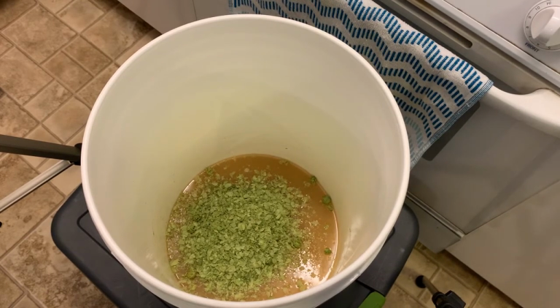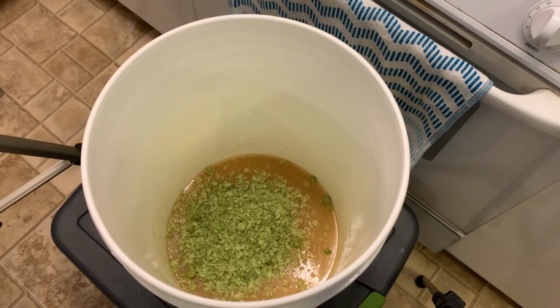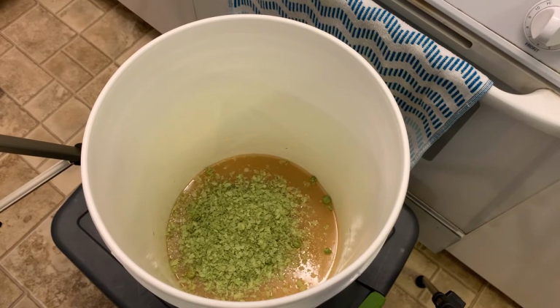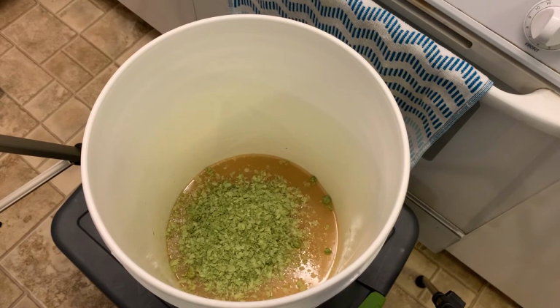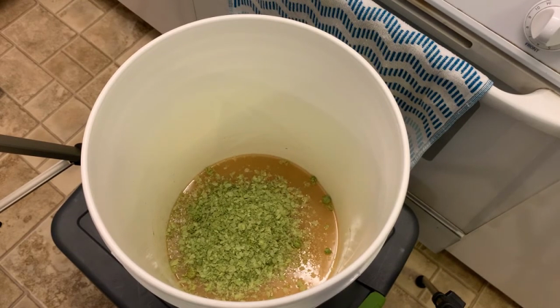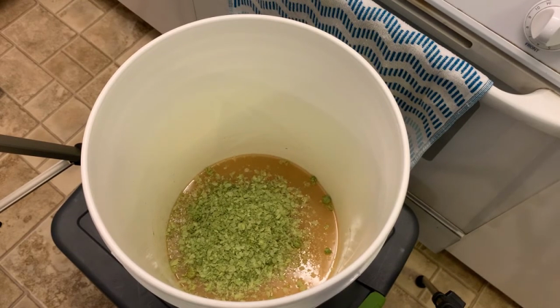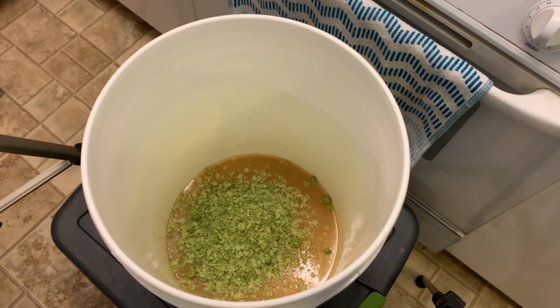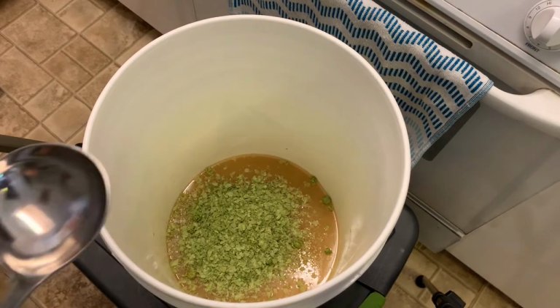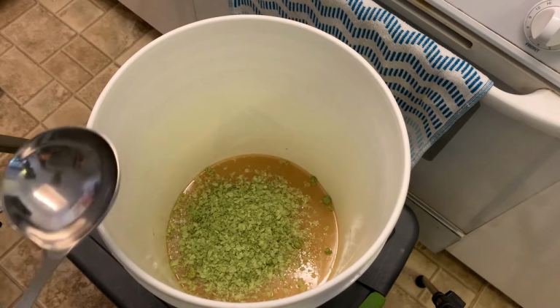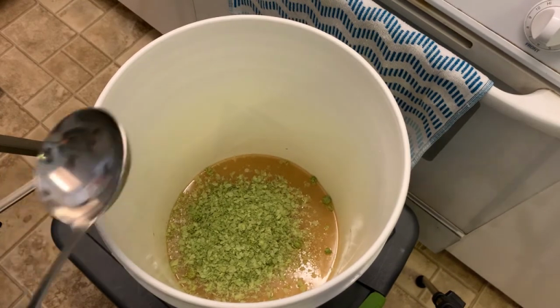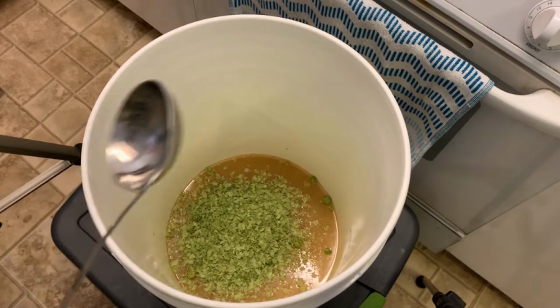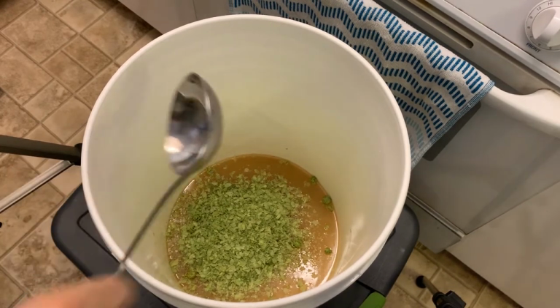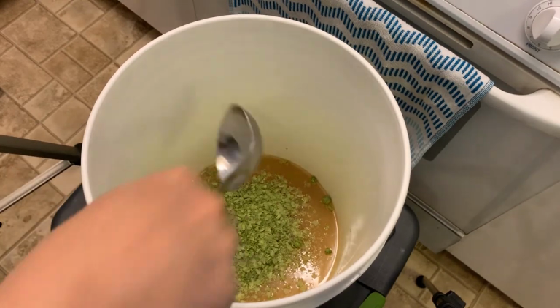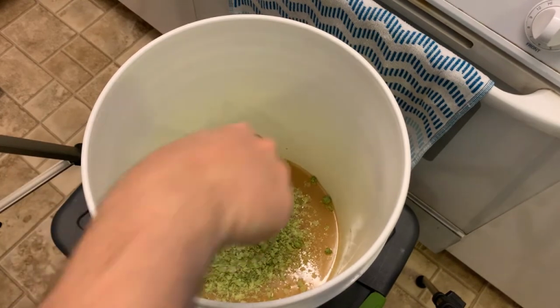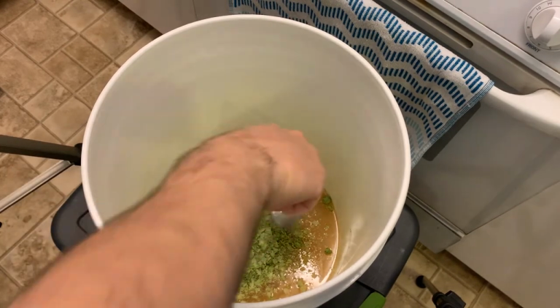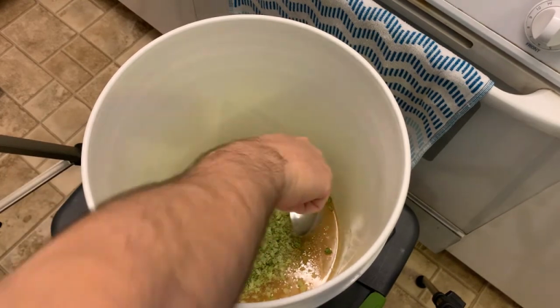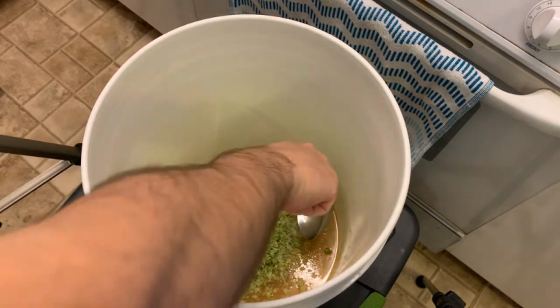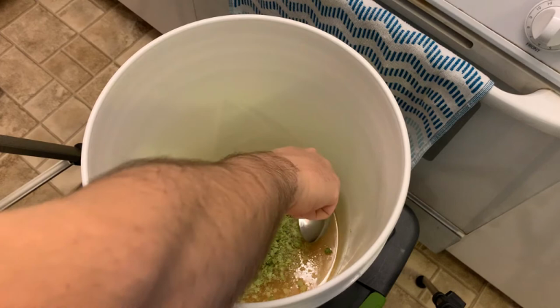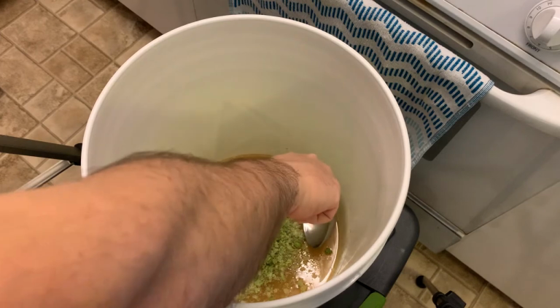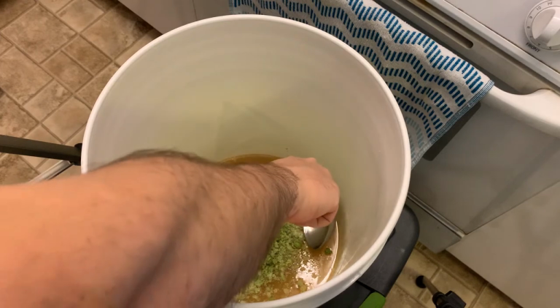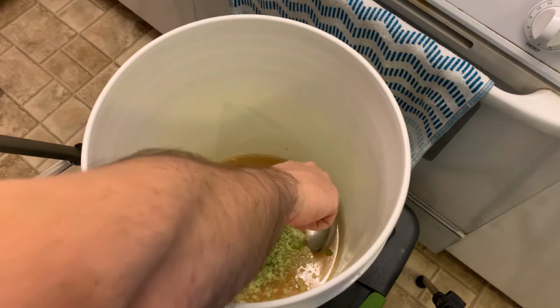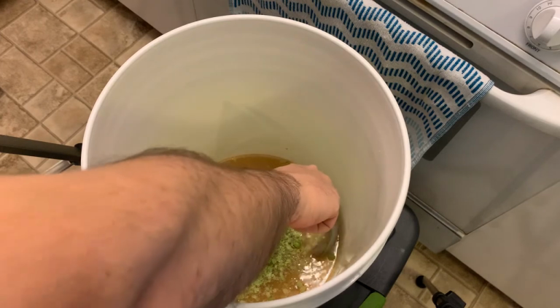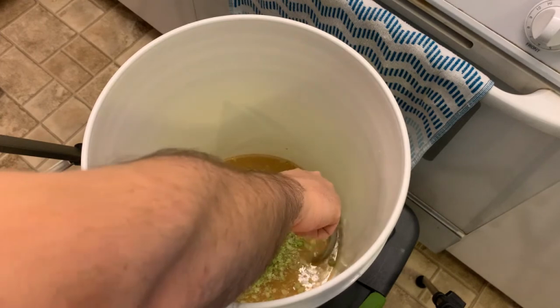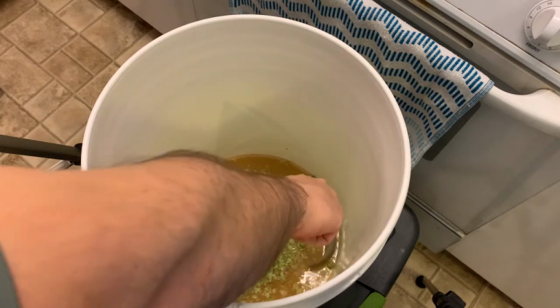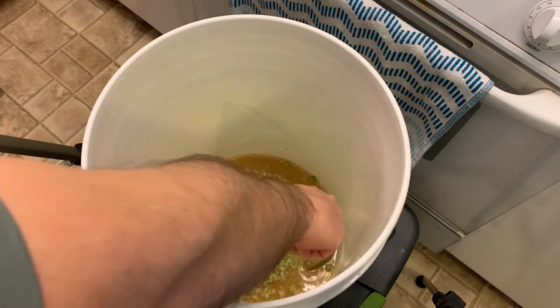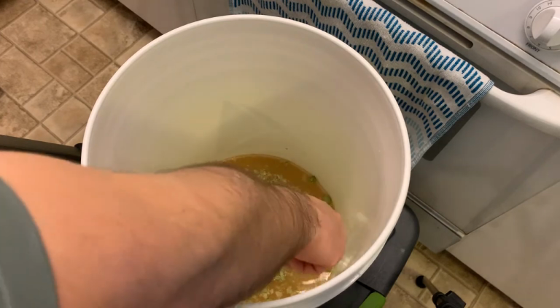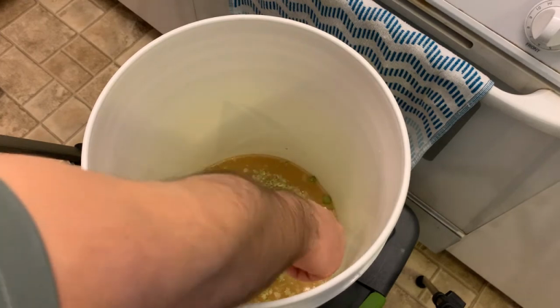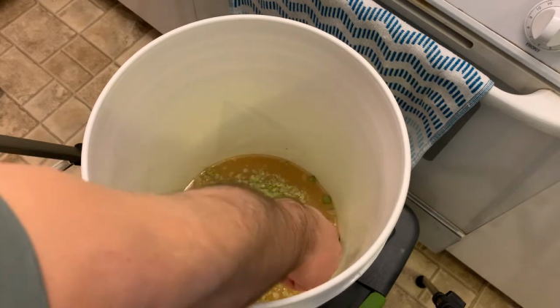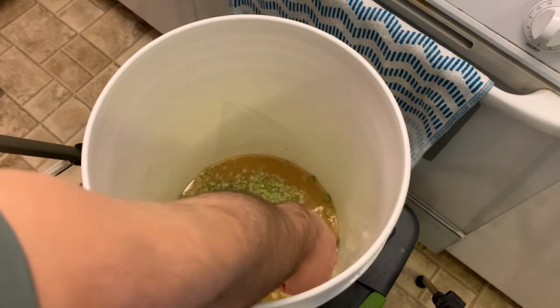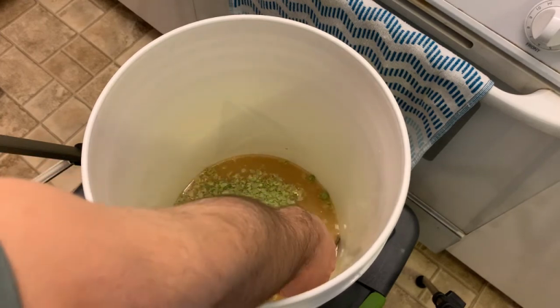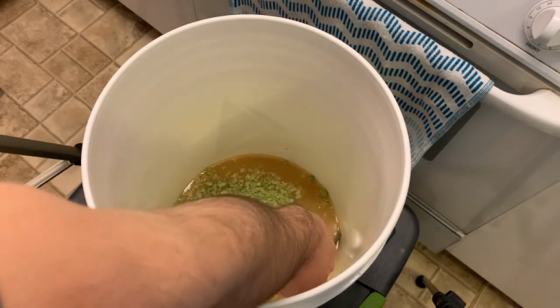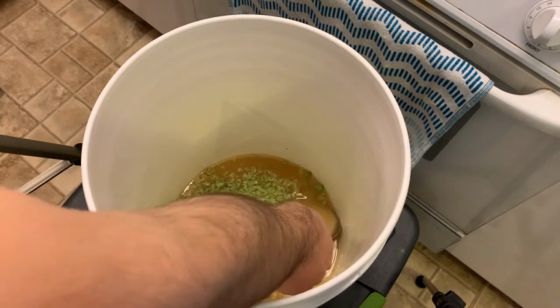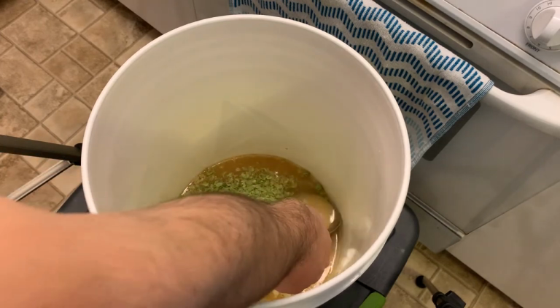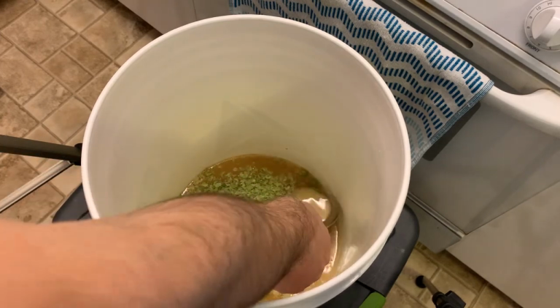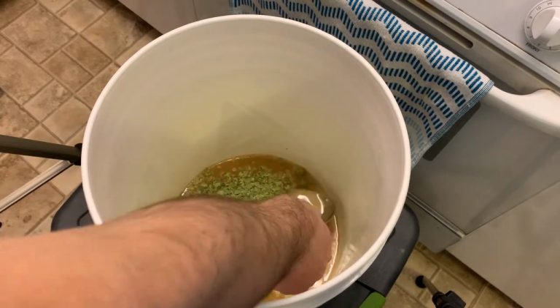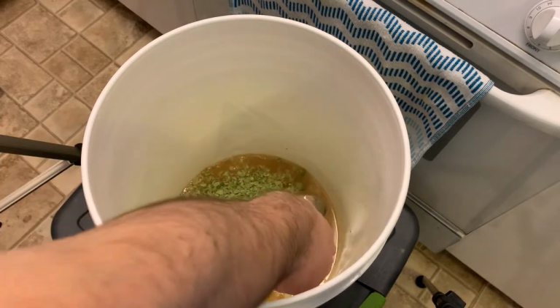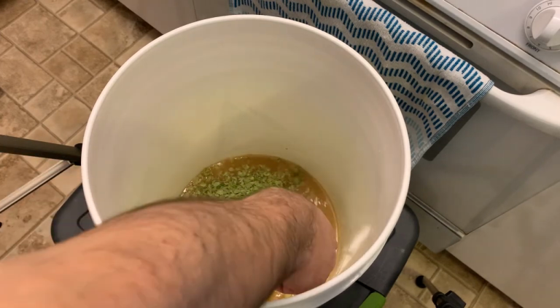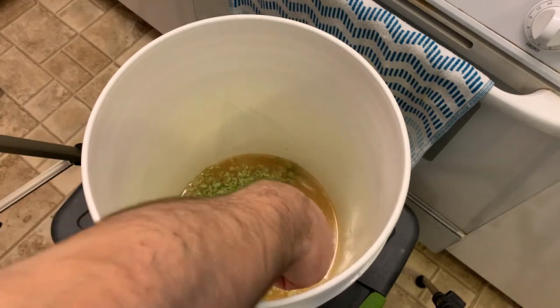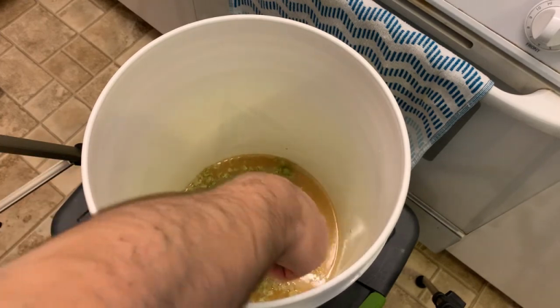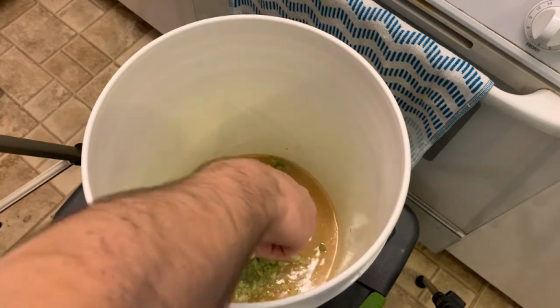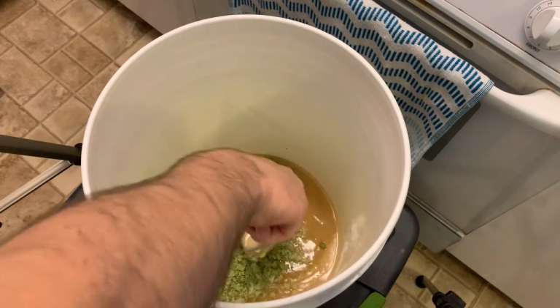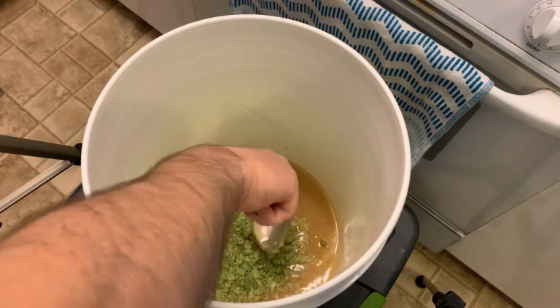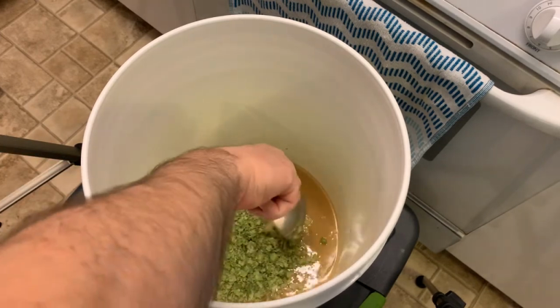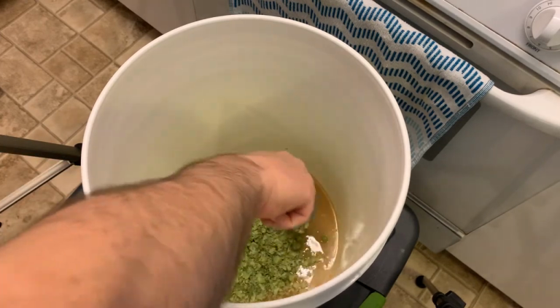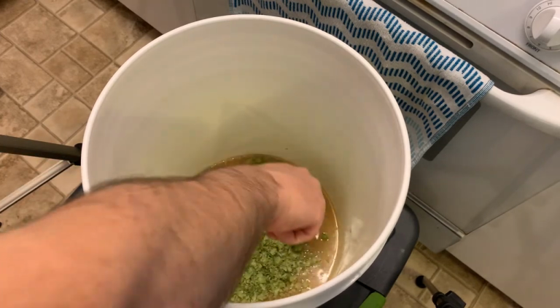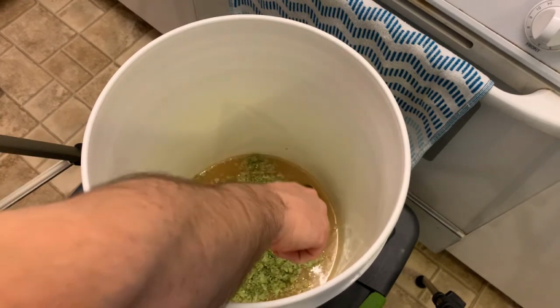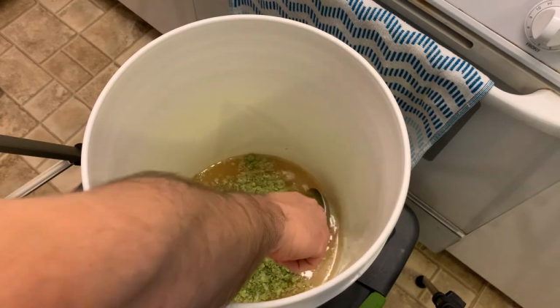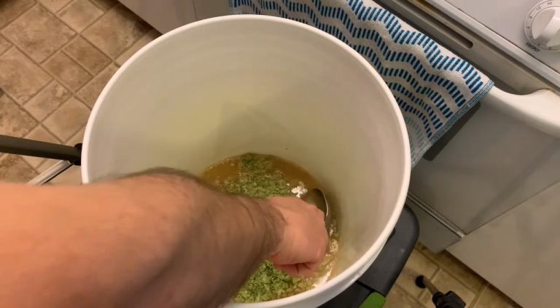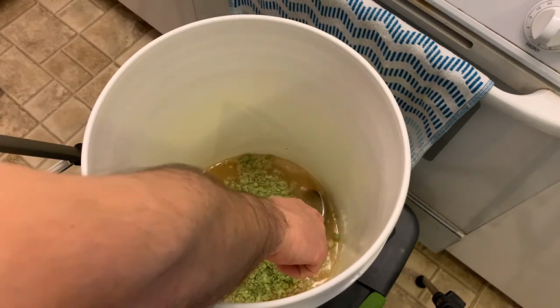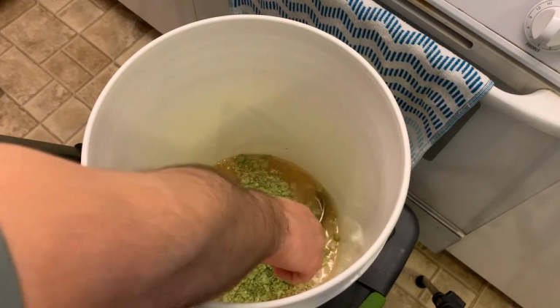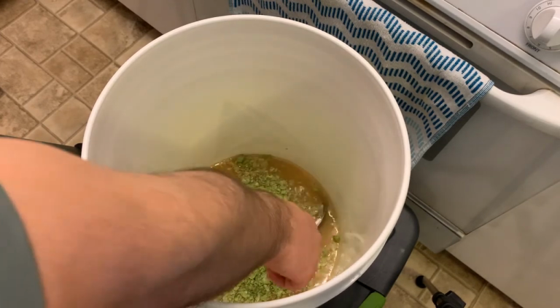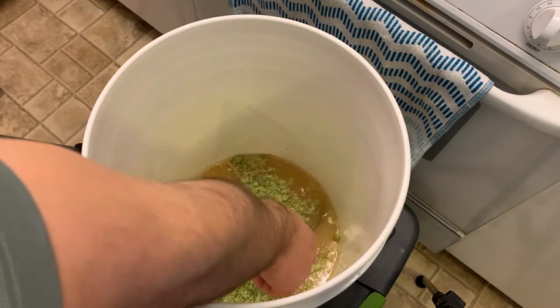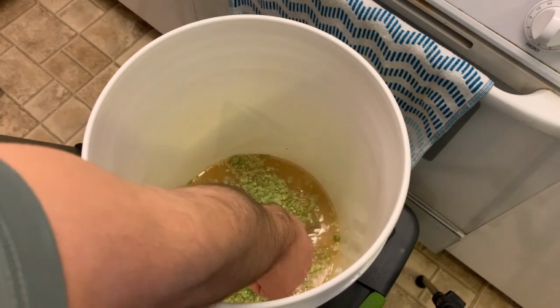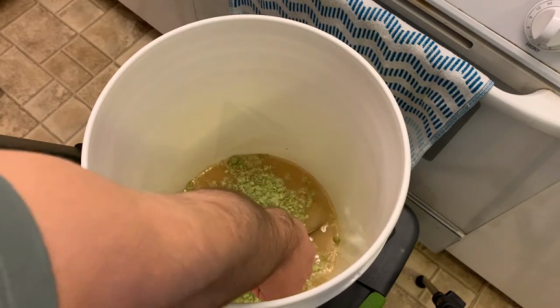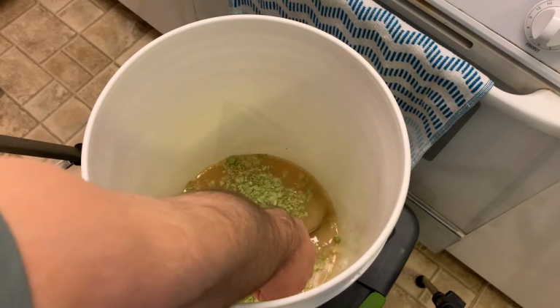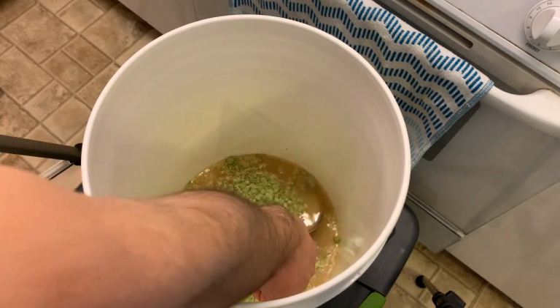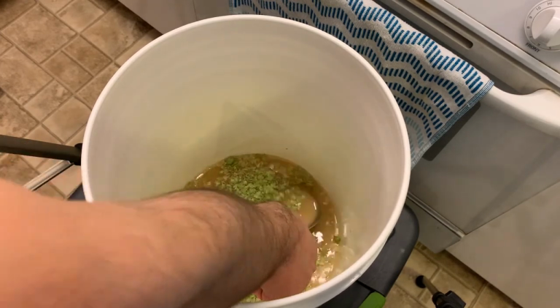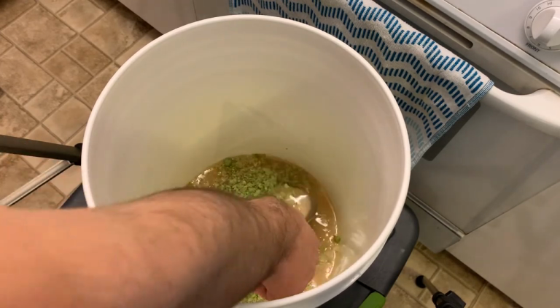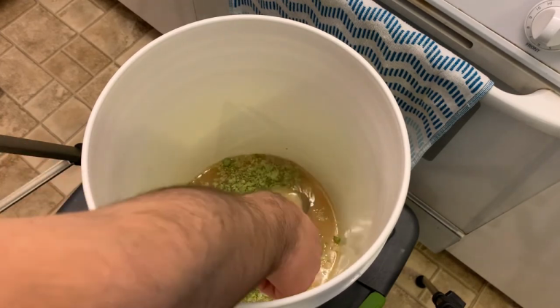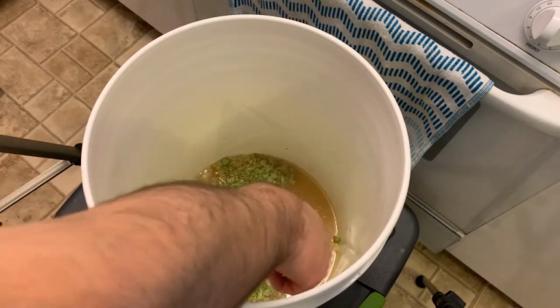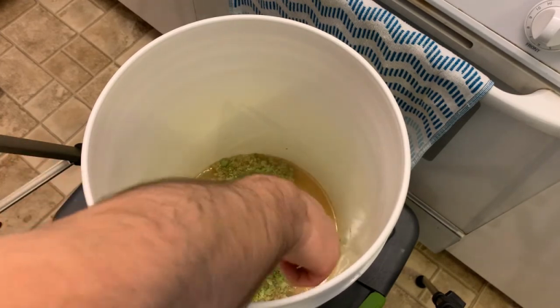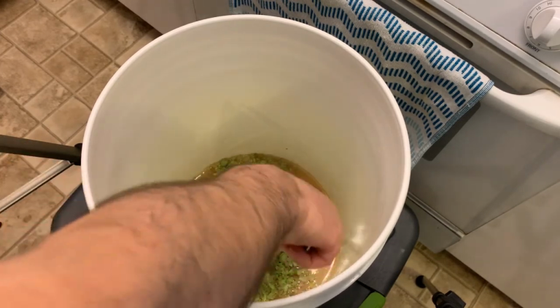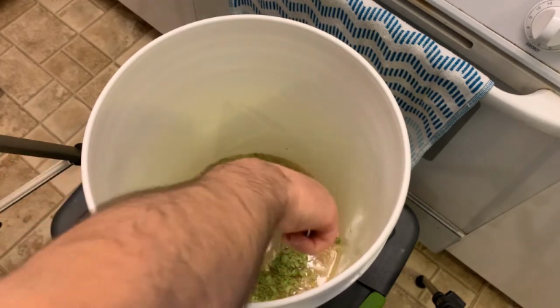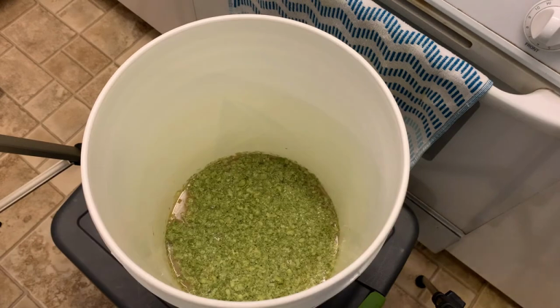With dry hopping it does add aroma and flavor, but it does not add more bitterness. You only get the bitterness when you boil the hops.